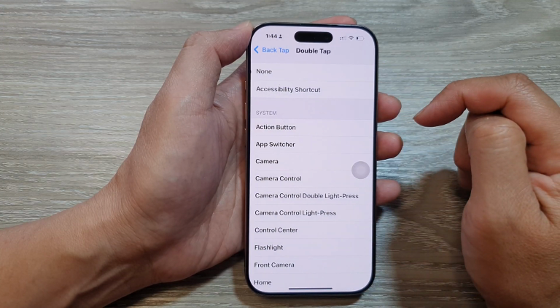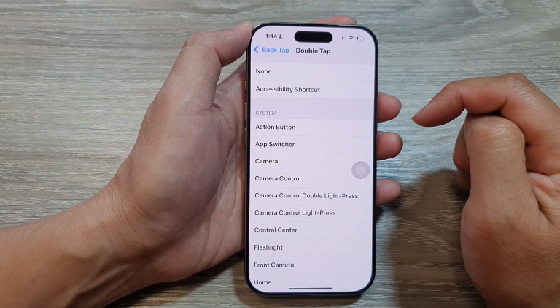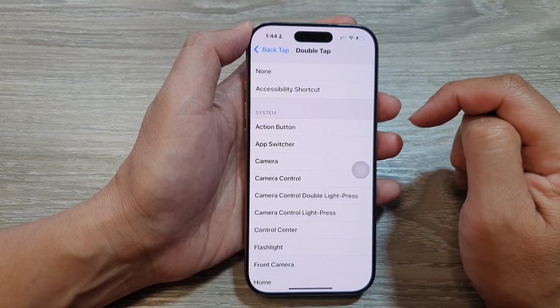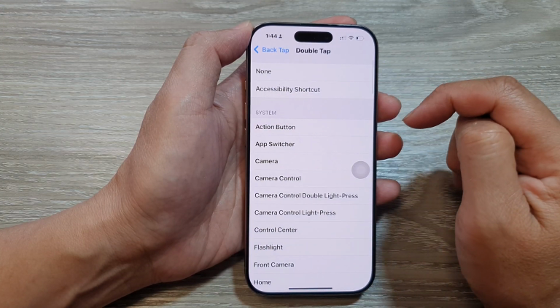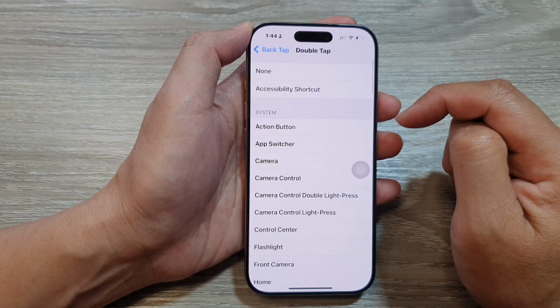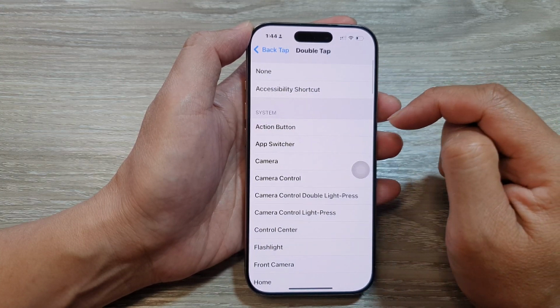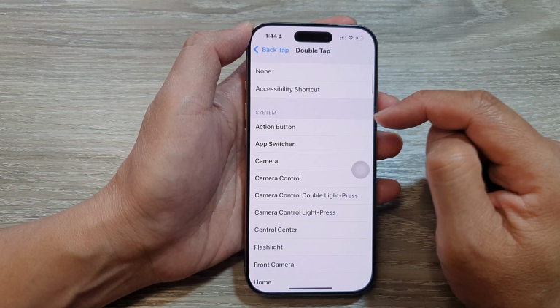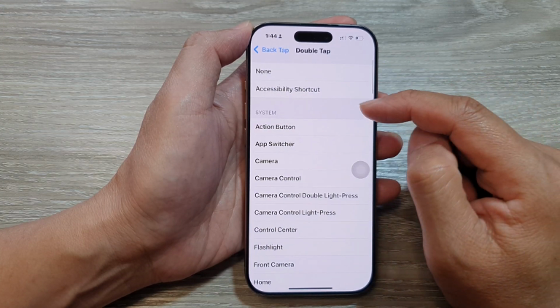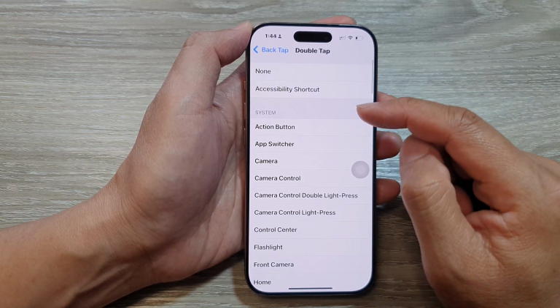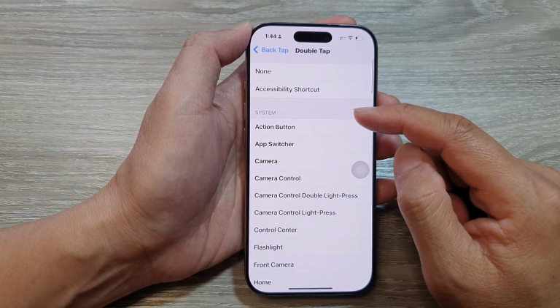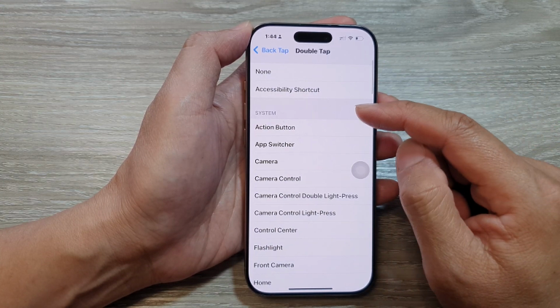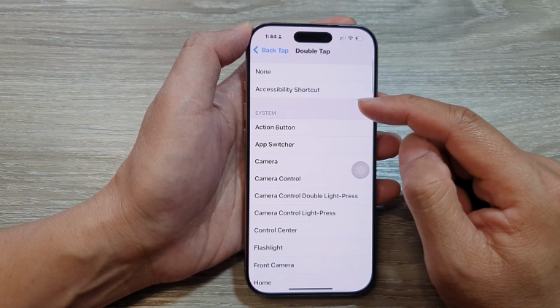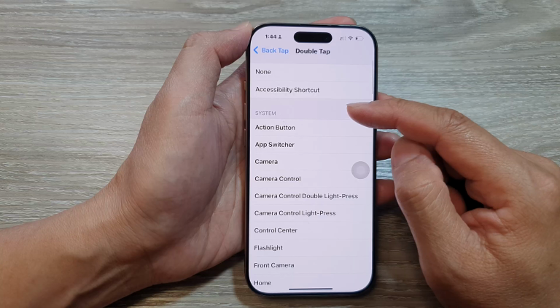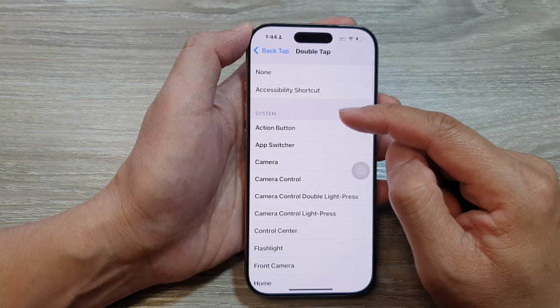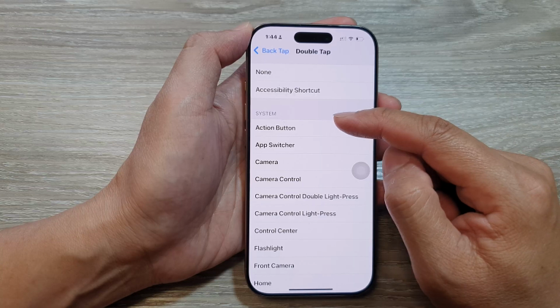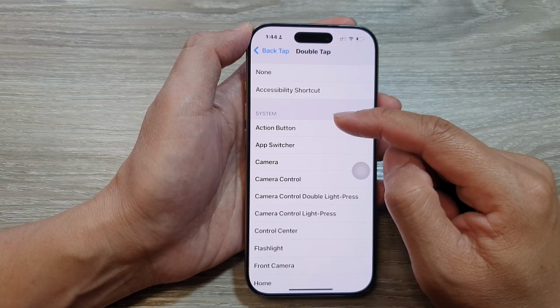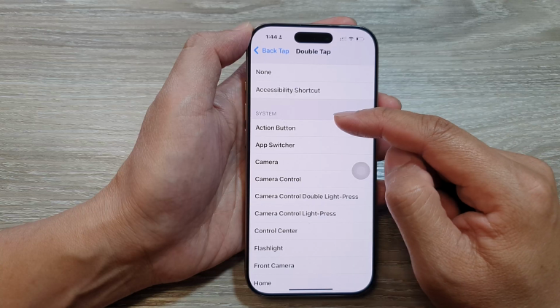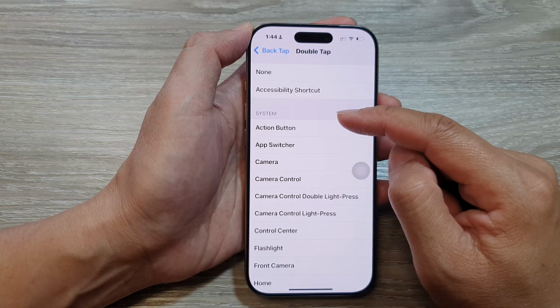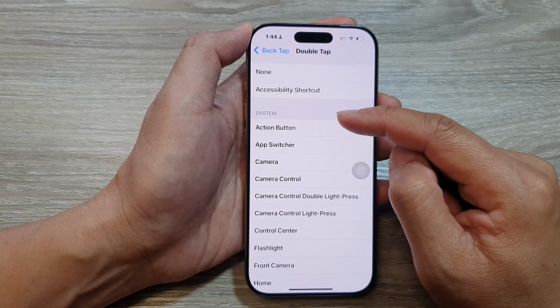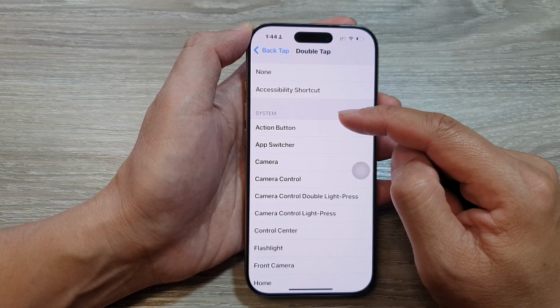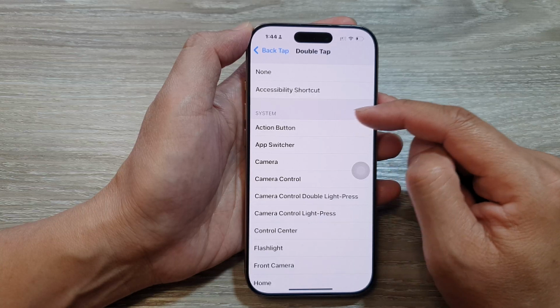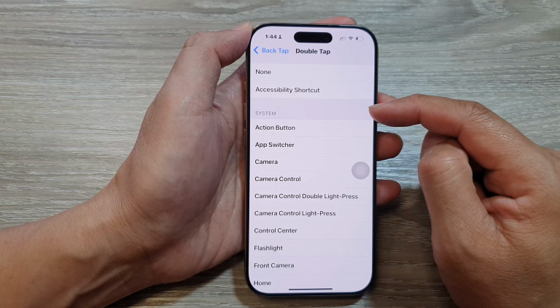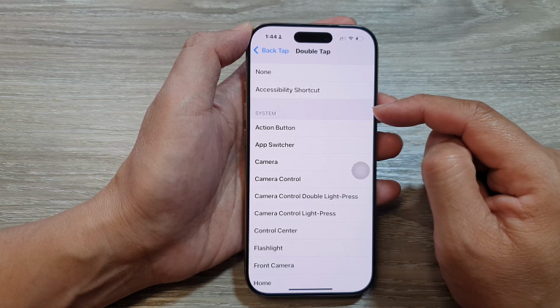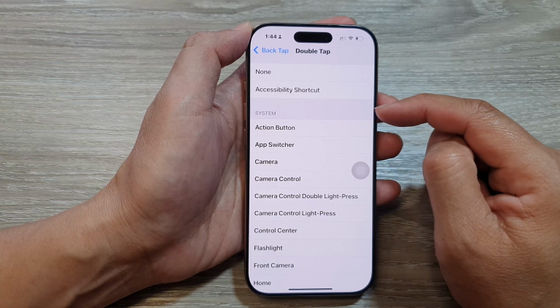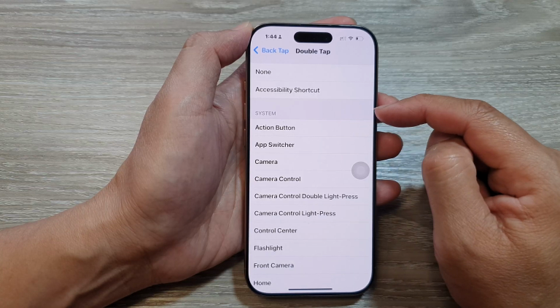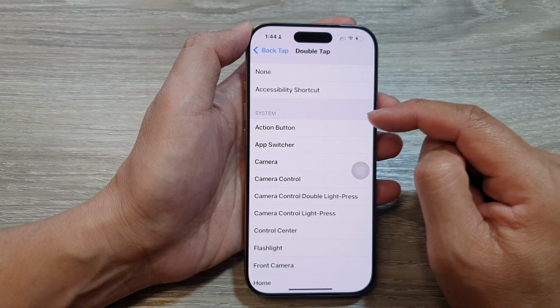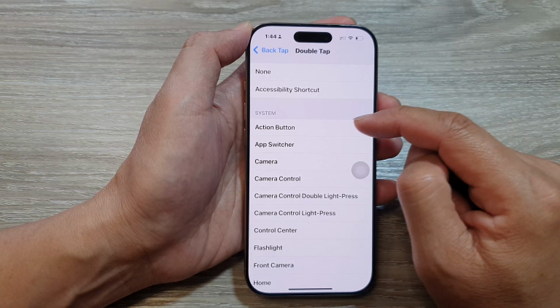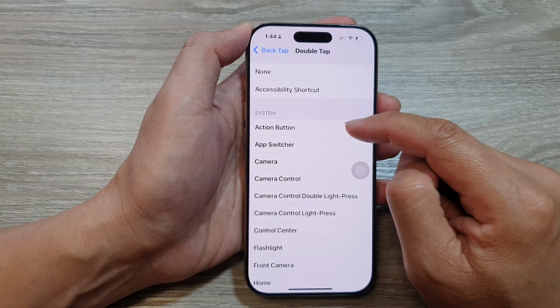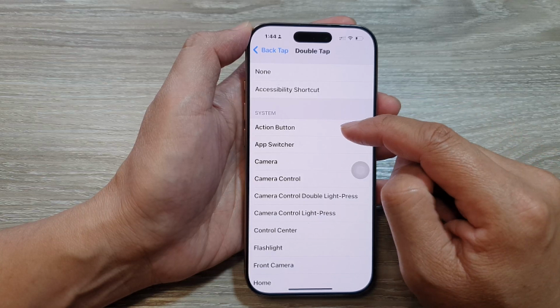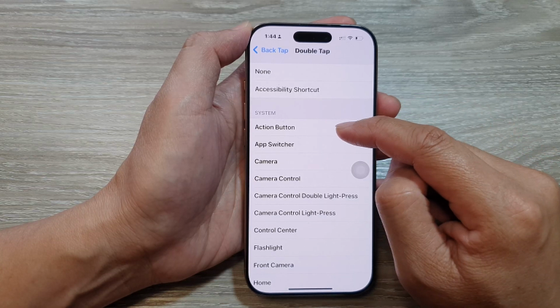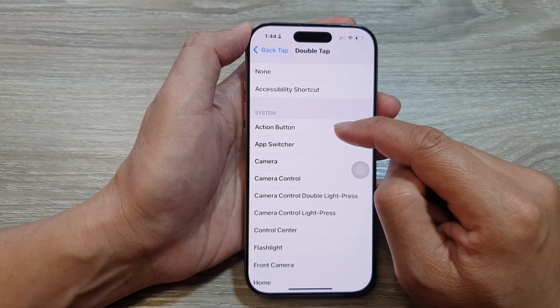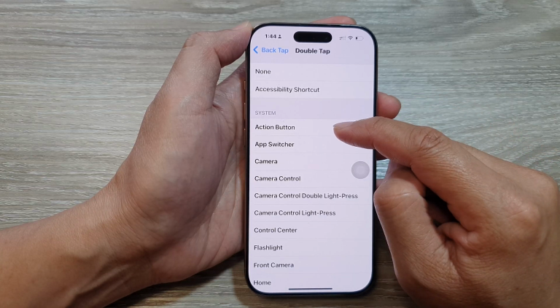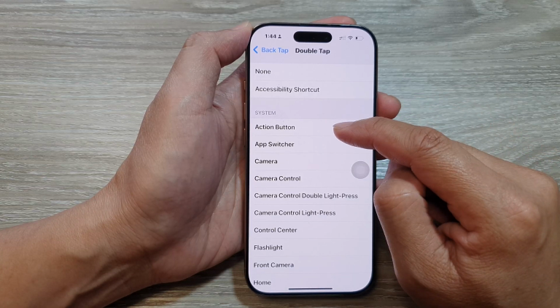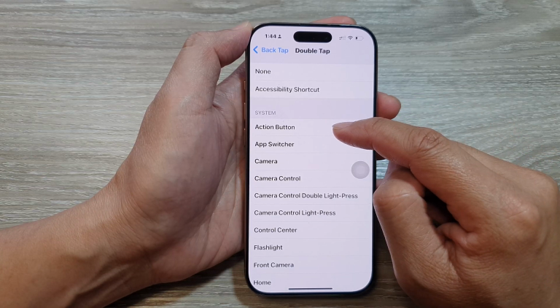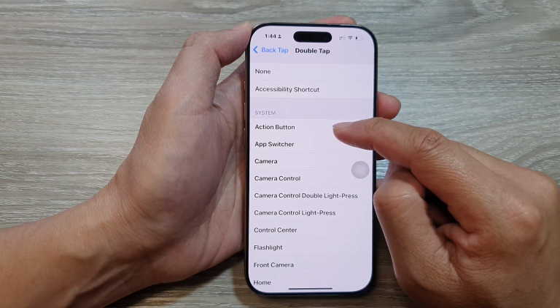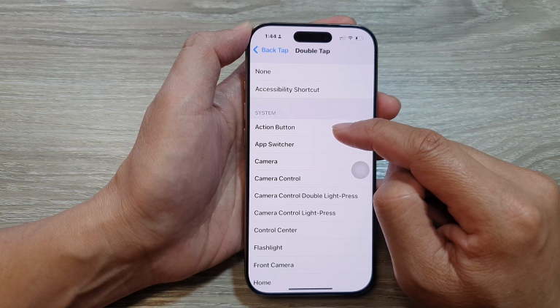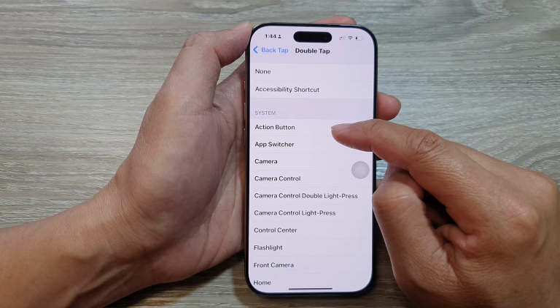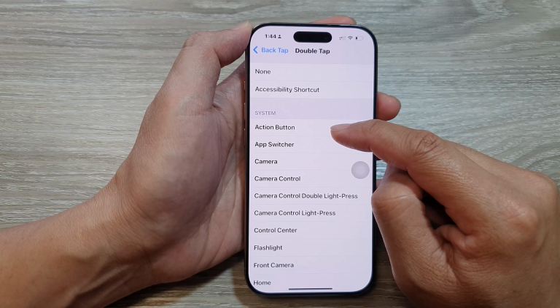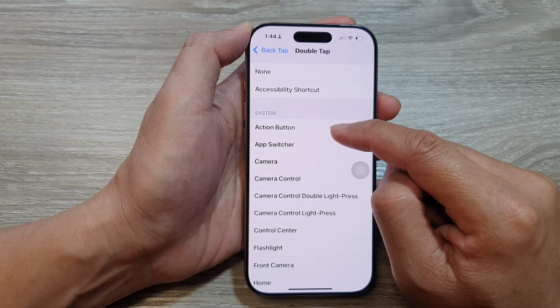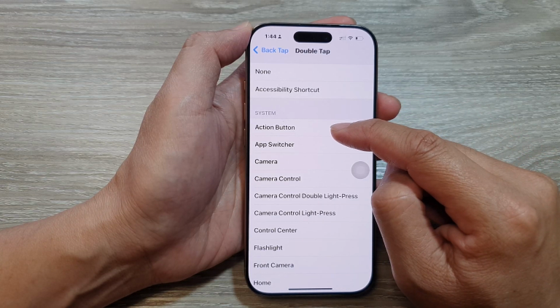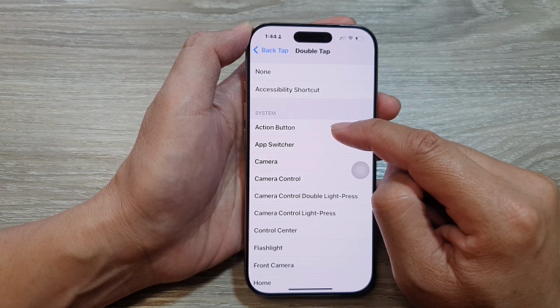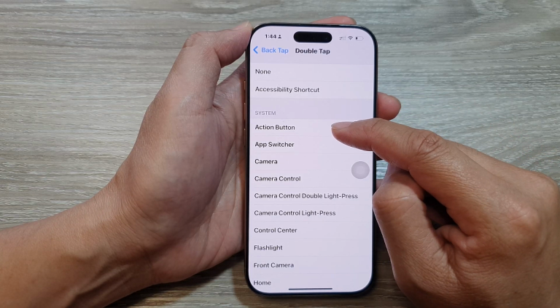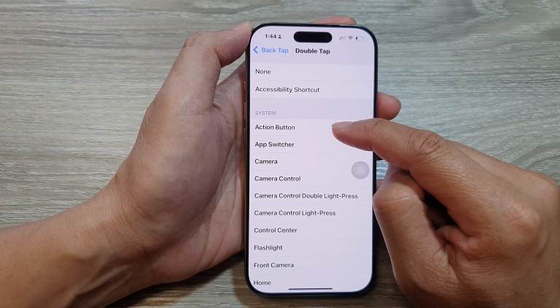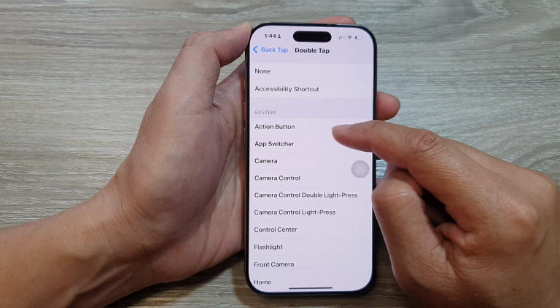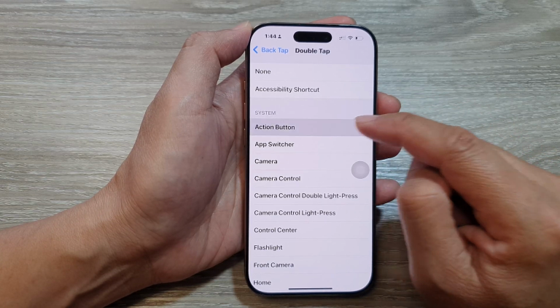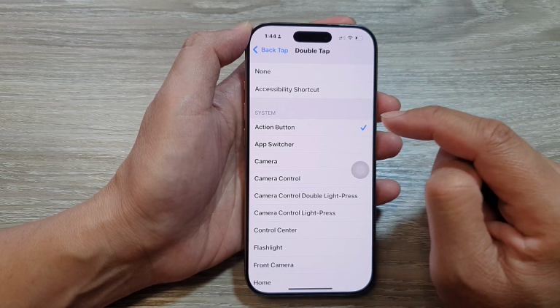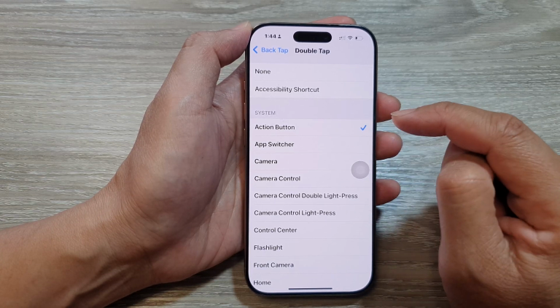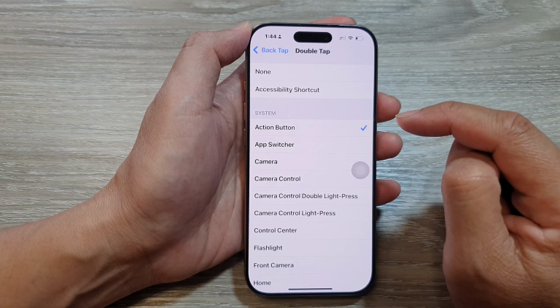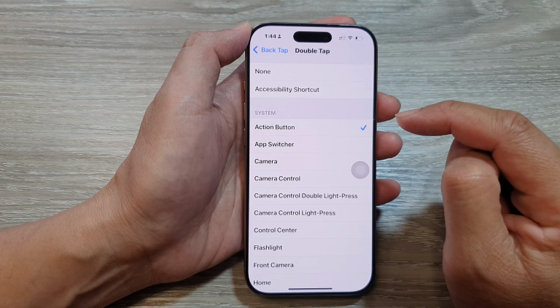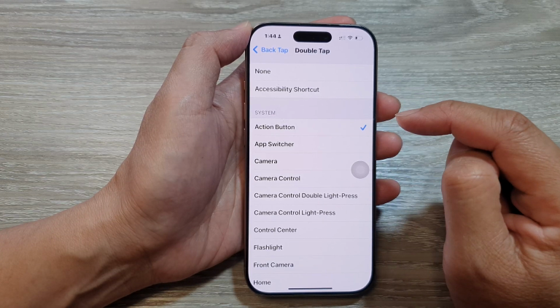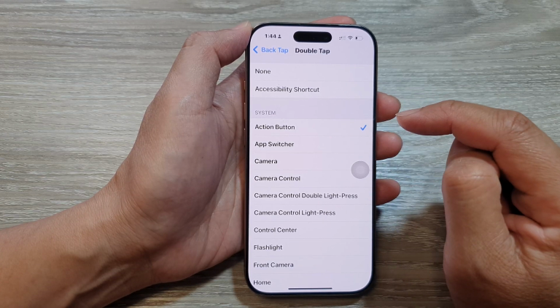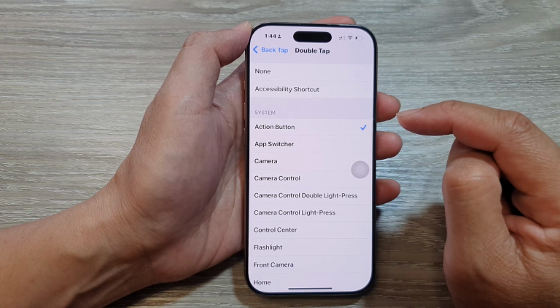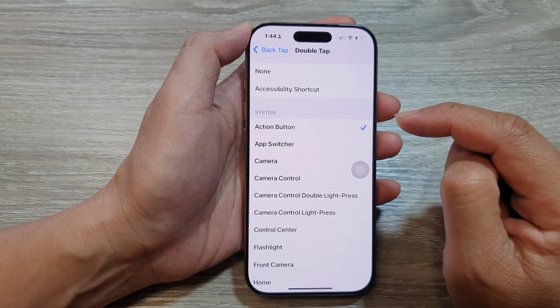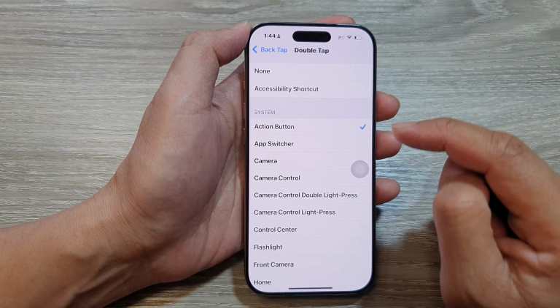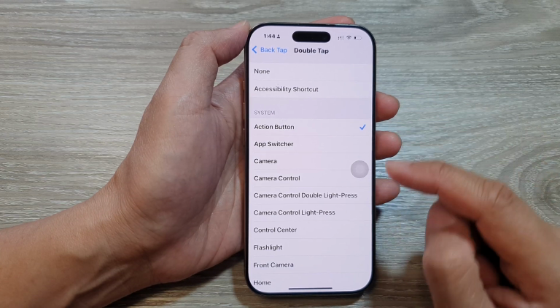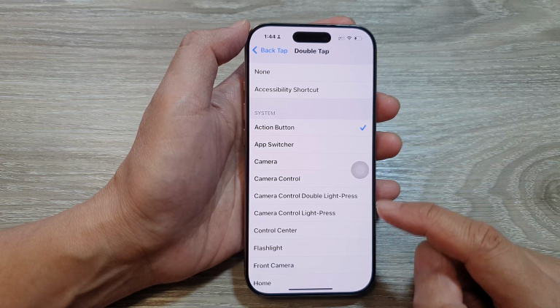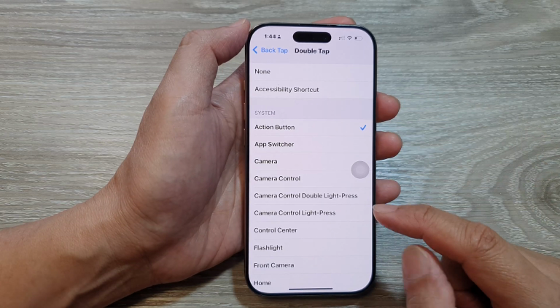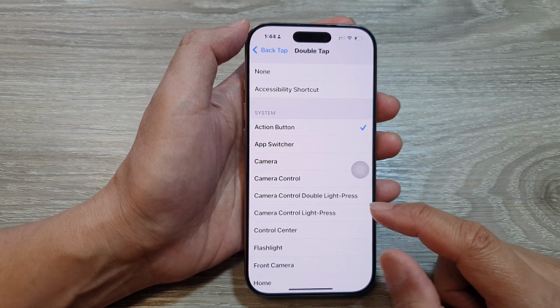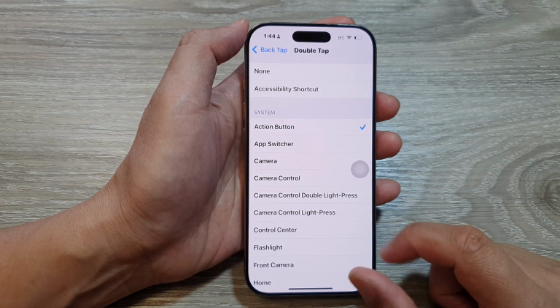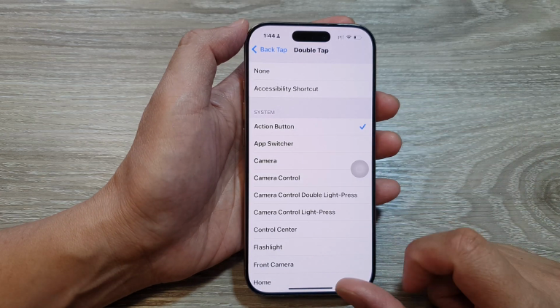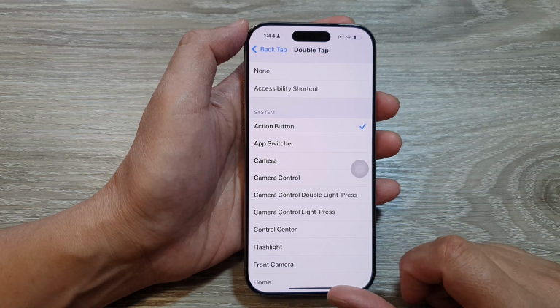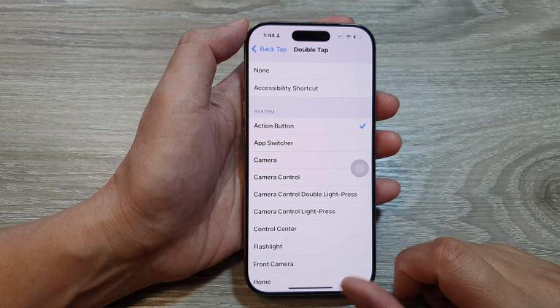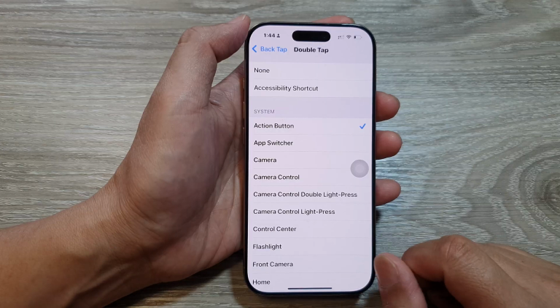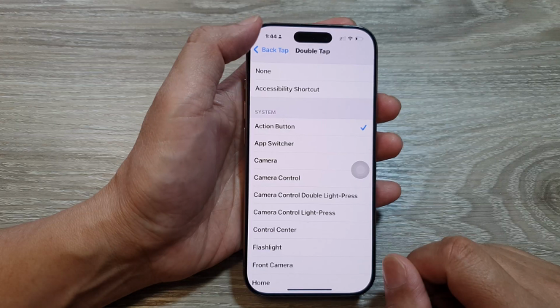From here, go down to the System section and tap on Action Button. And that's it.